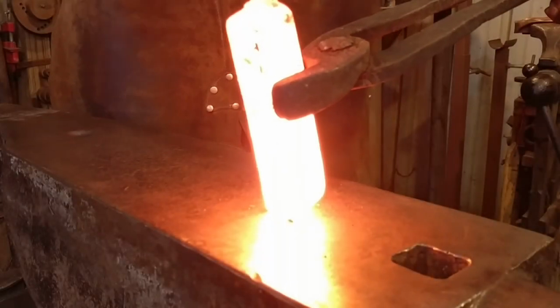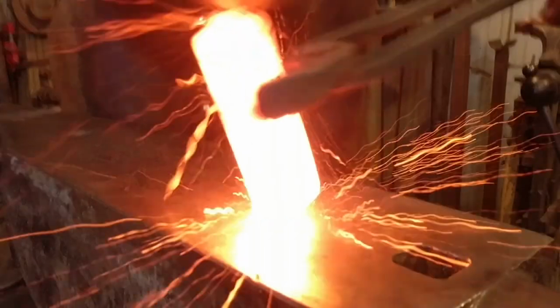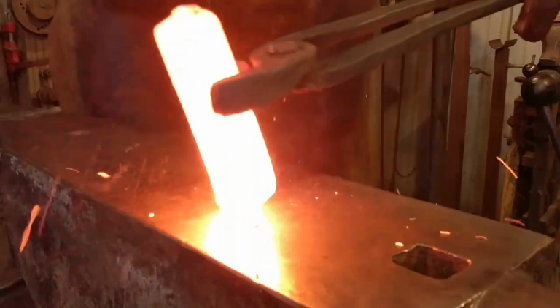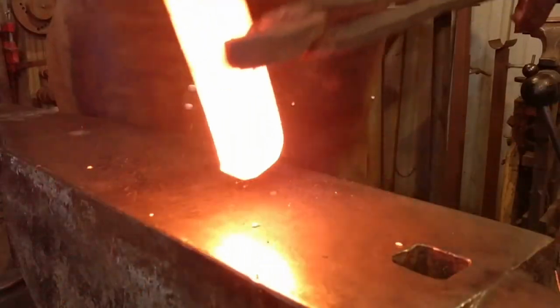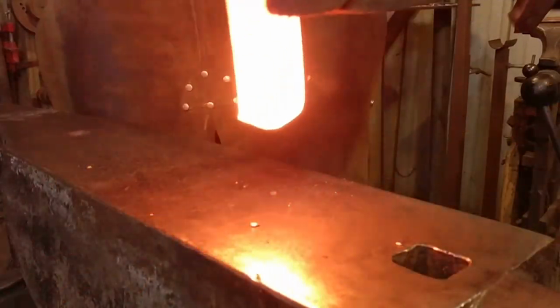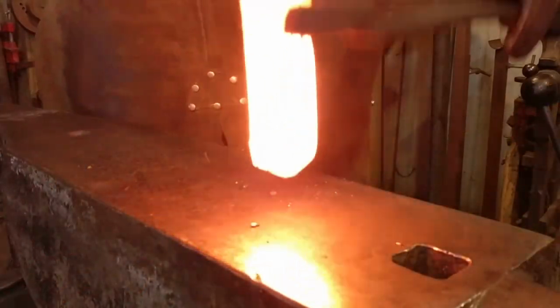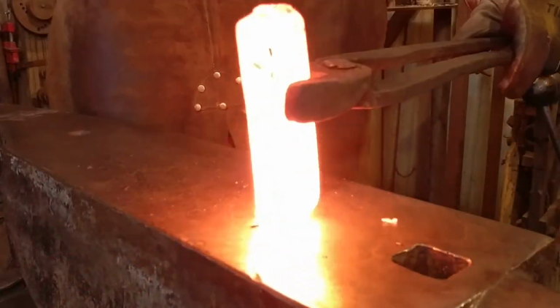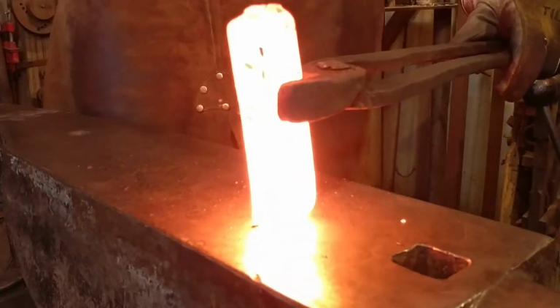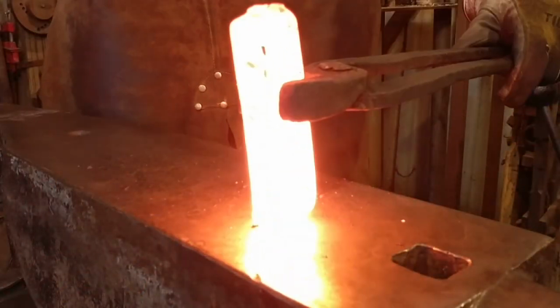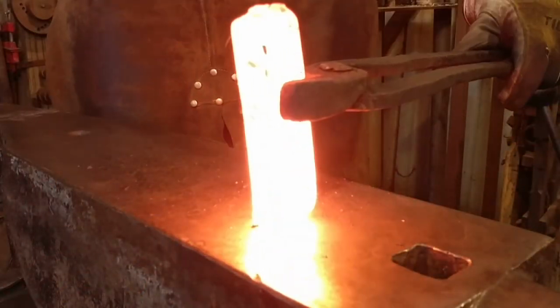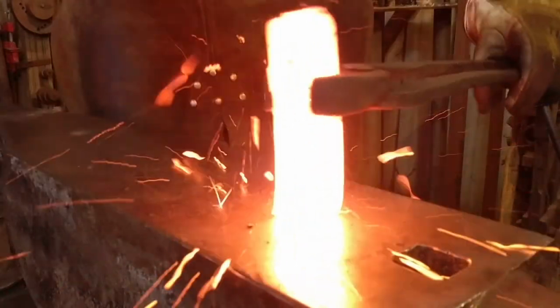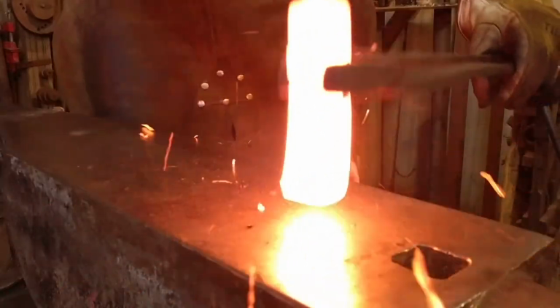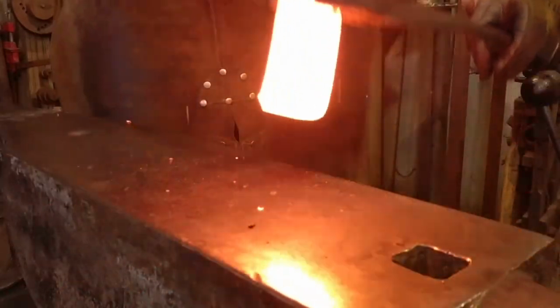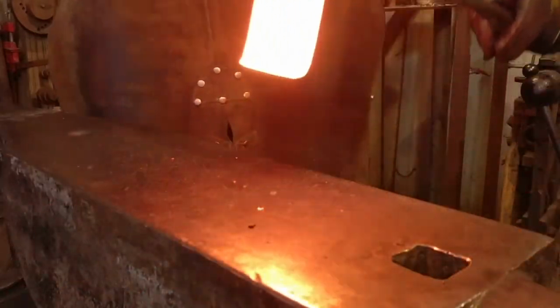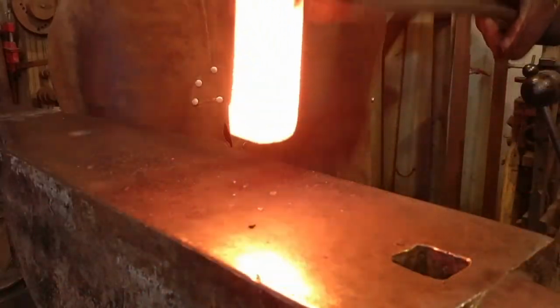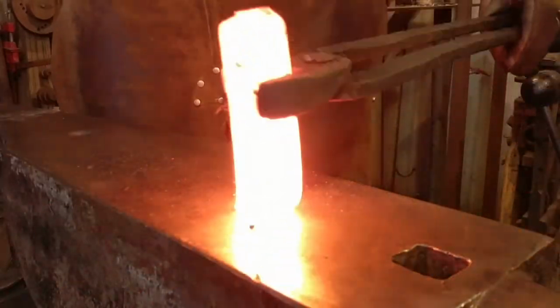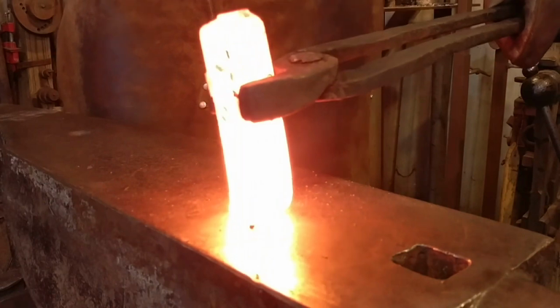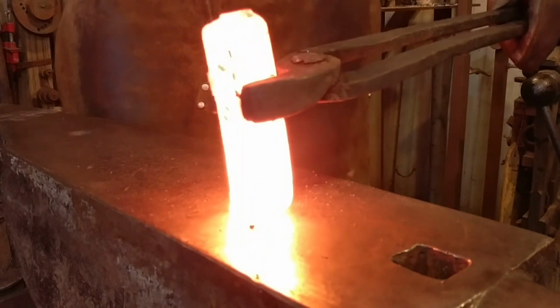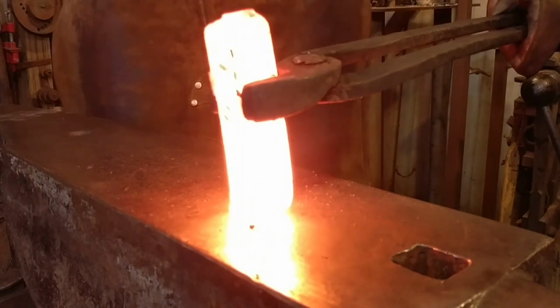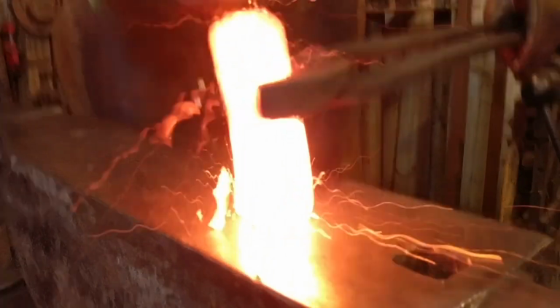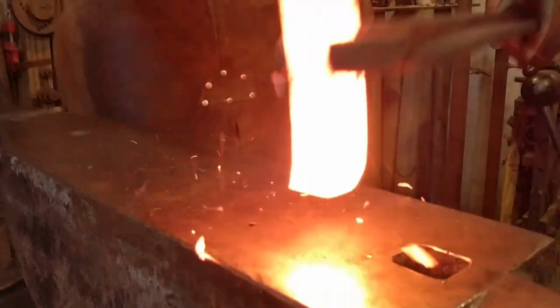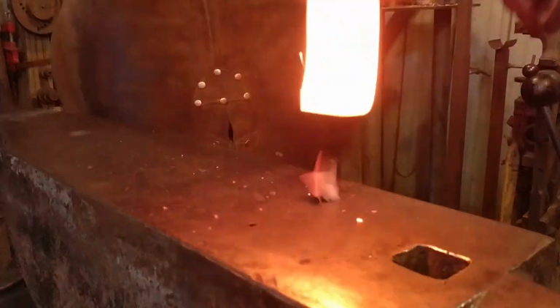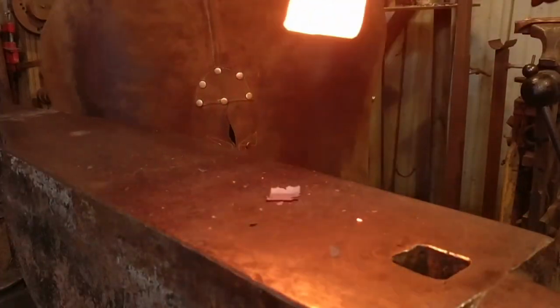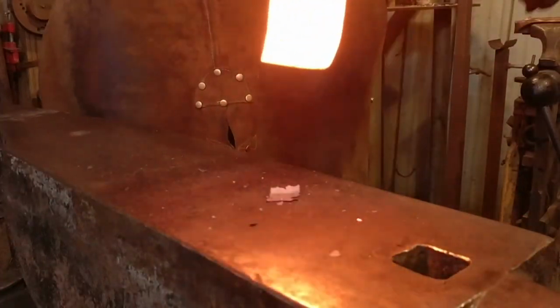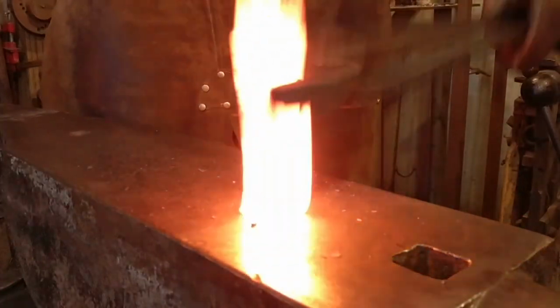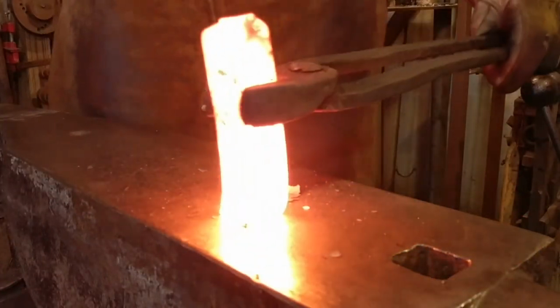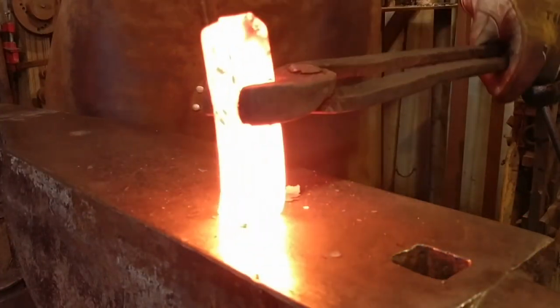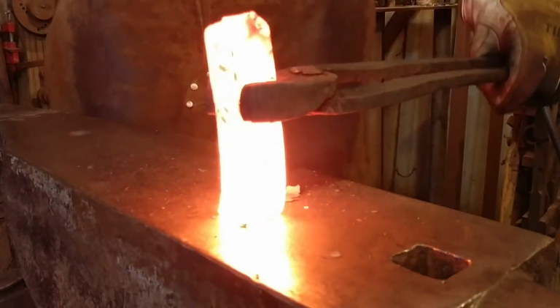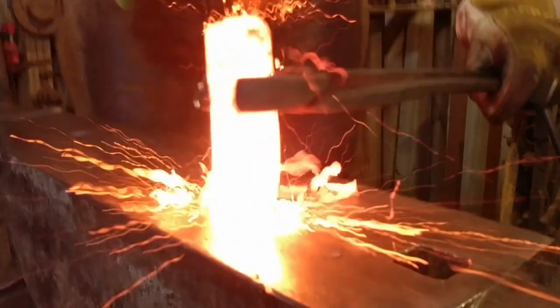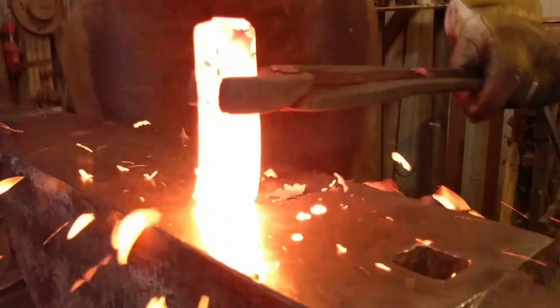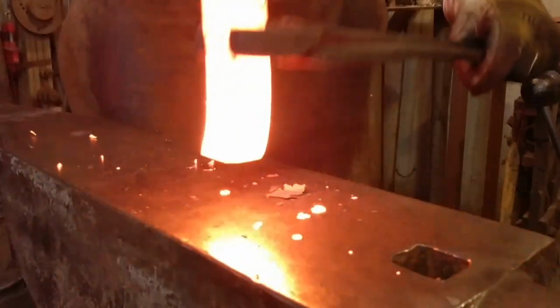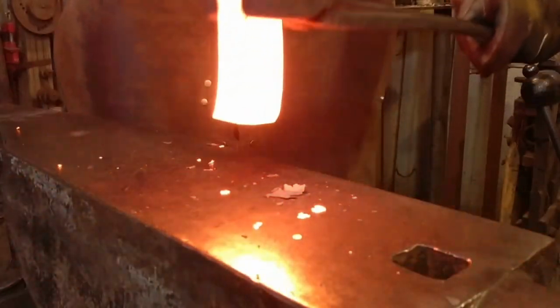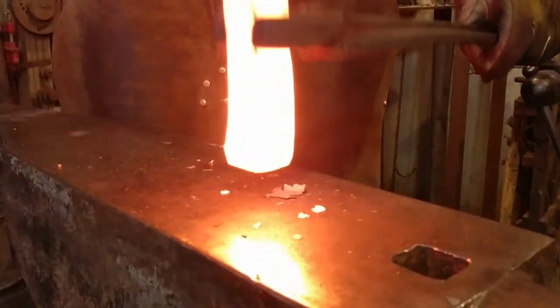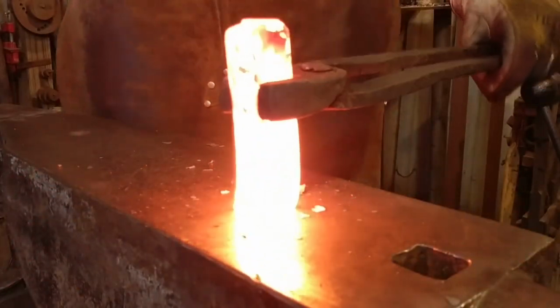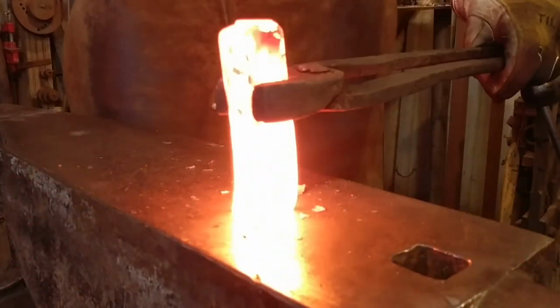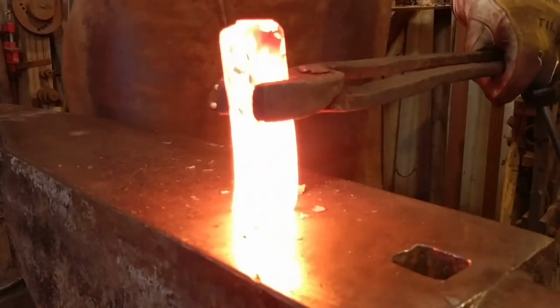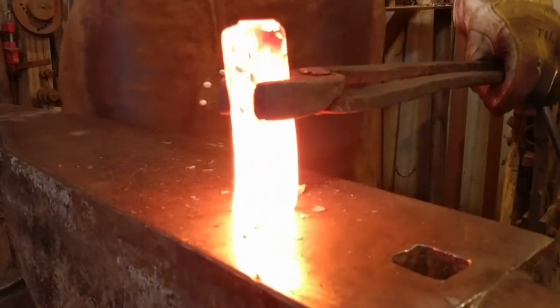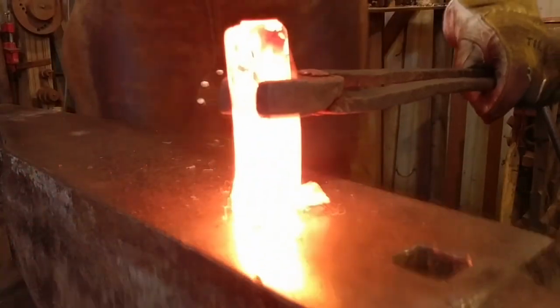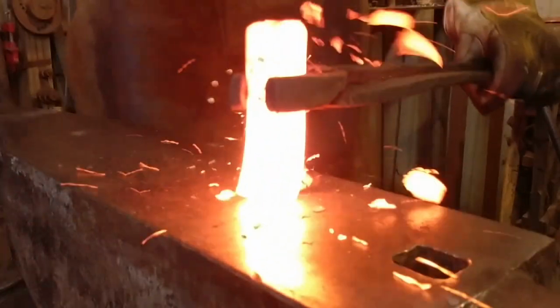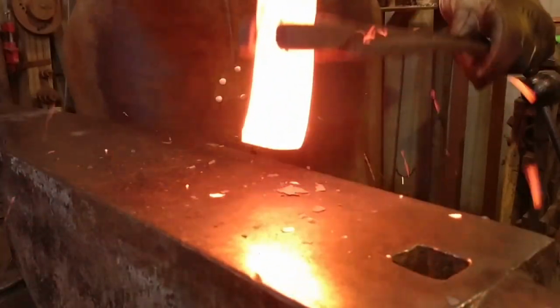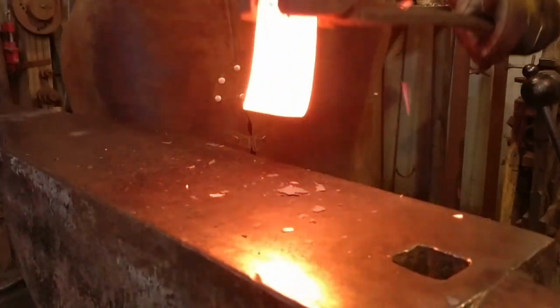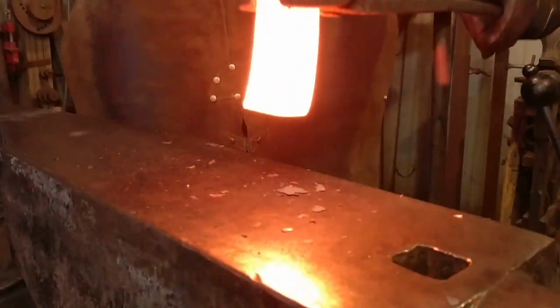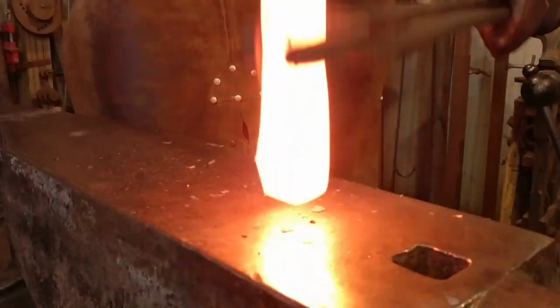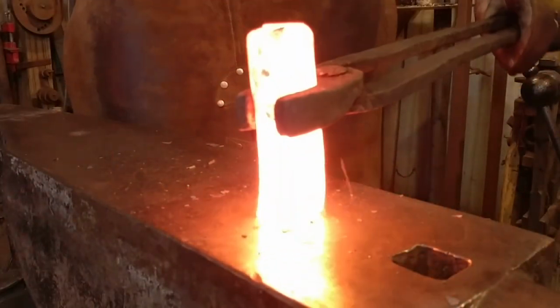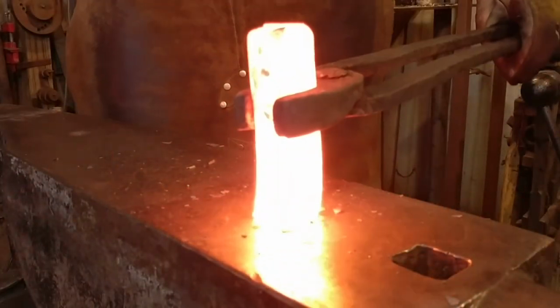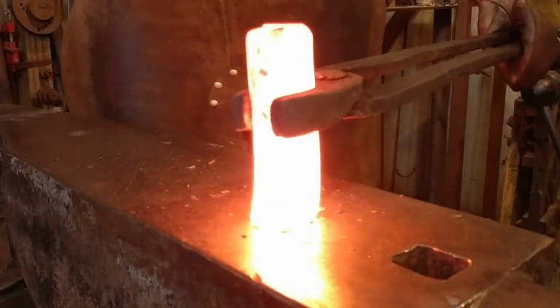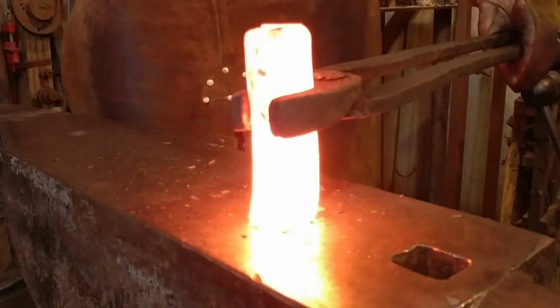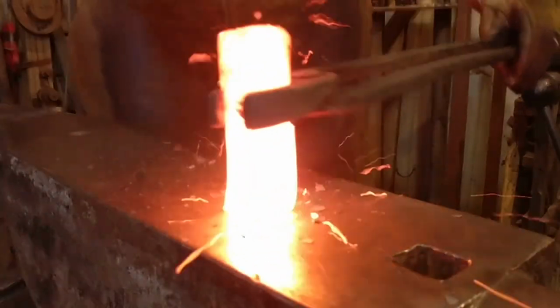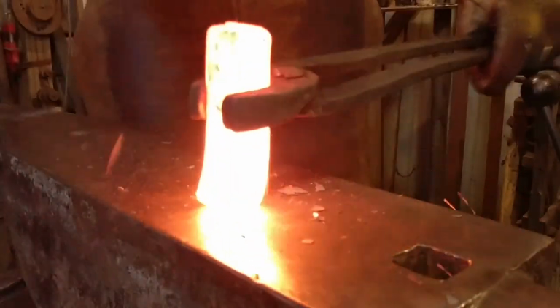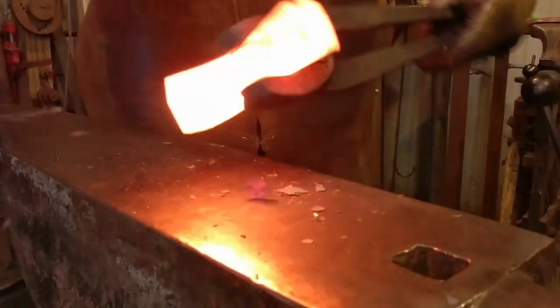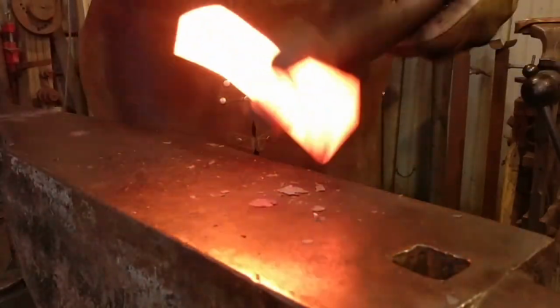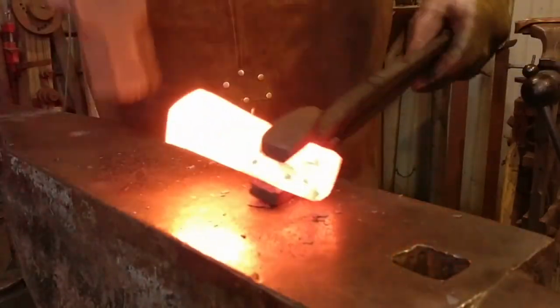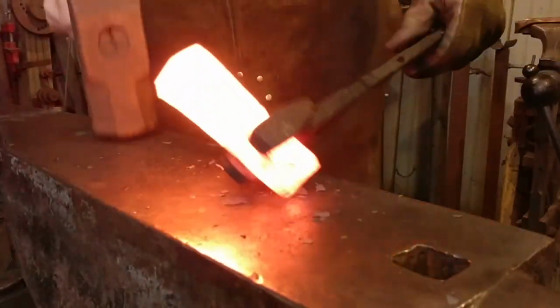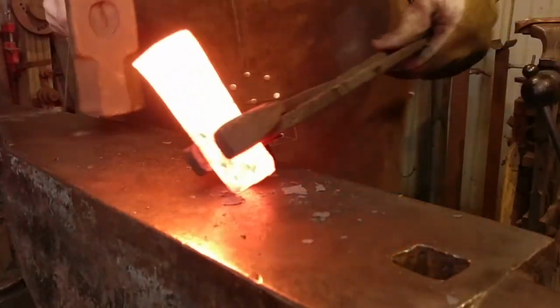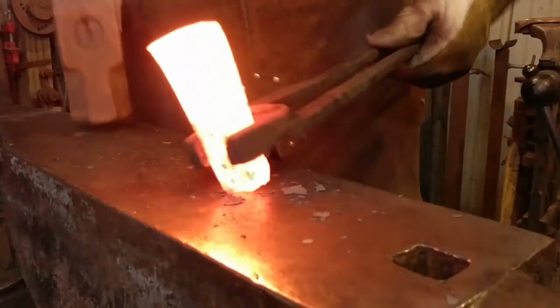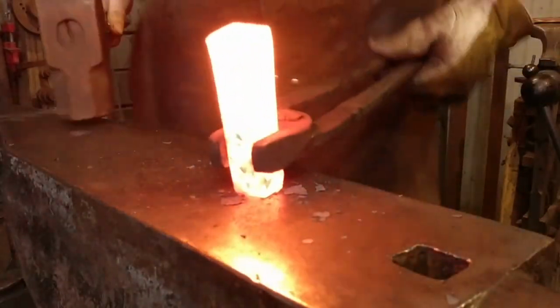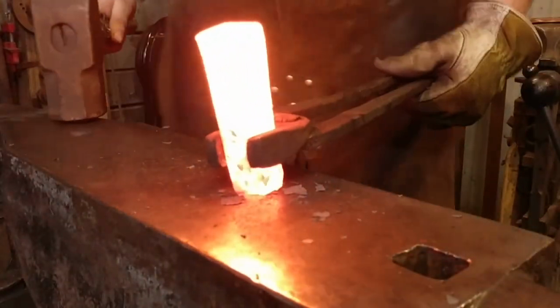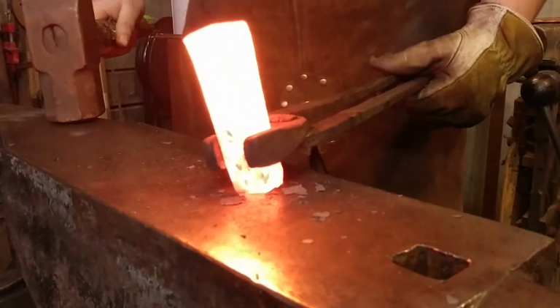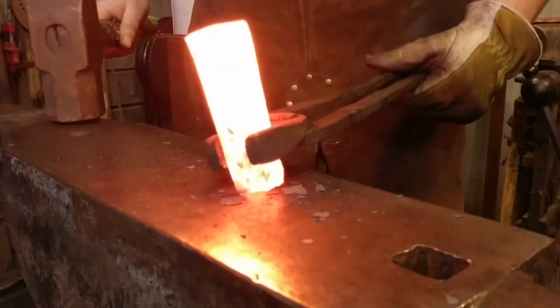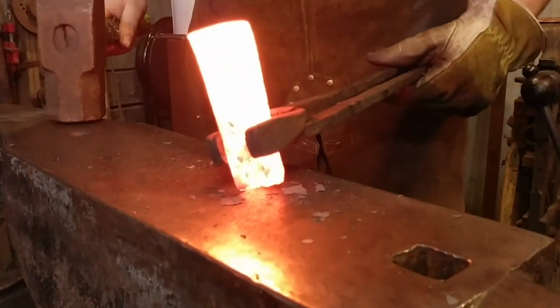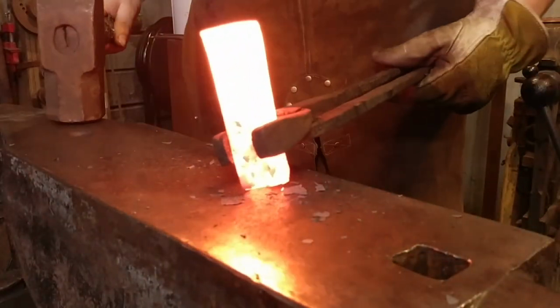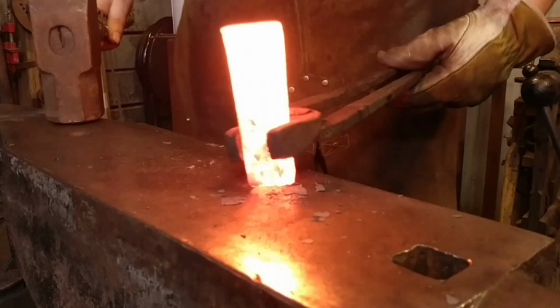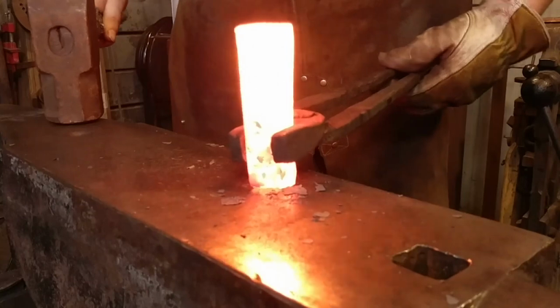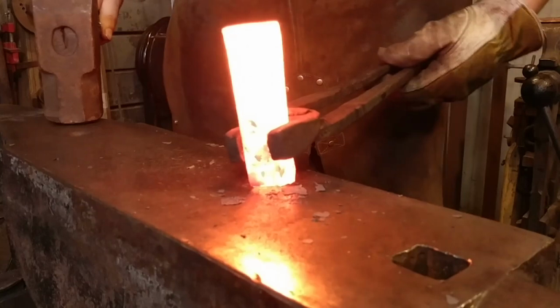Hello everybody, welcome back to the workshop. Today we are going to be working on step one of making a claw hammer.